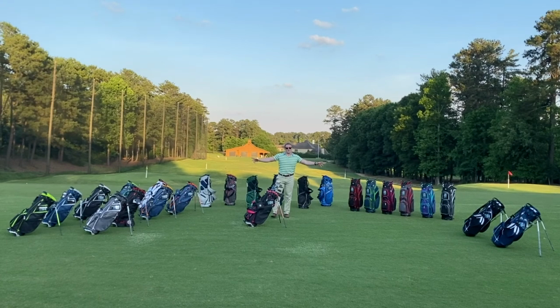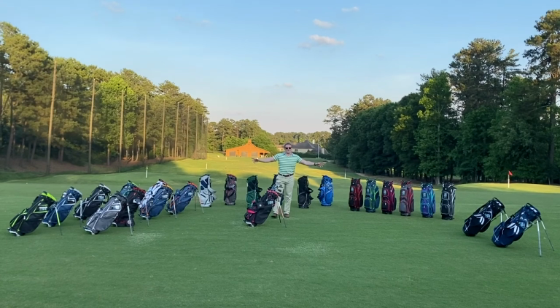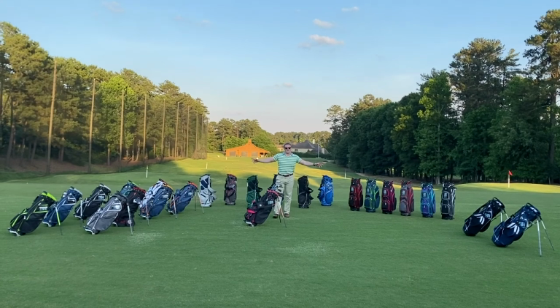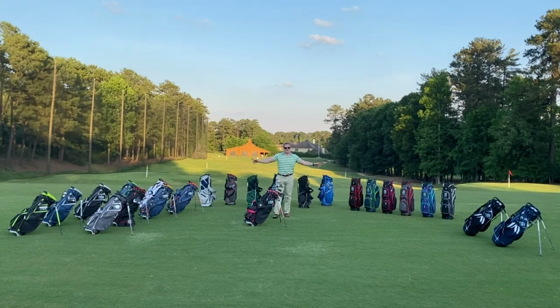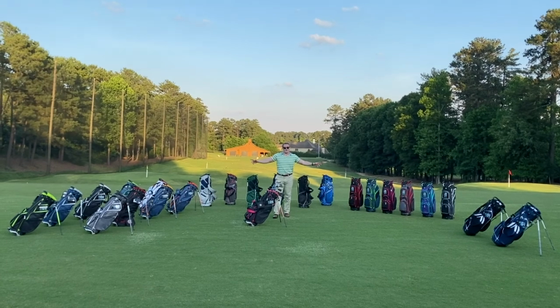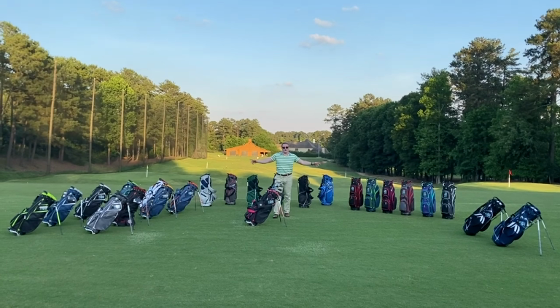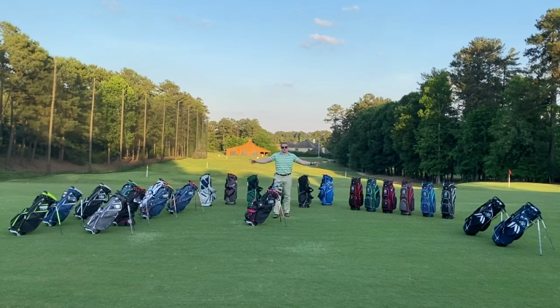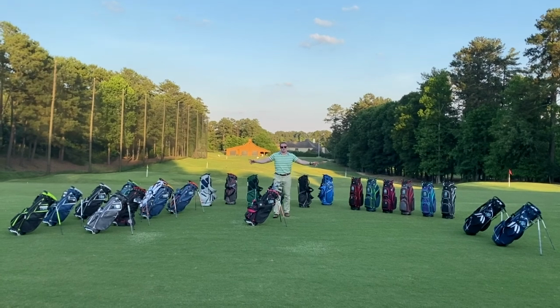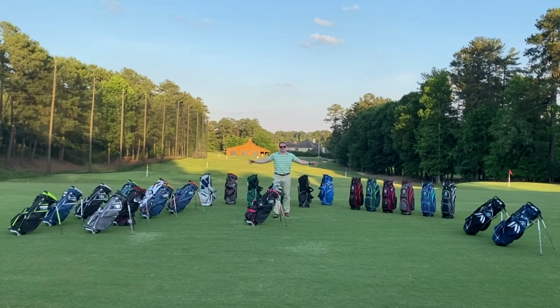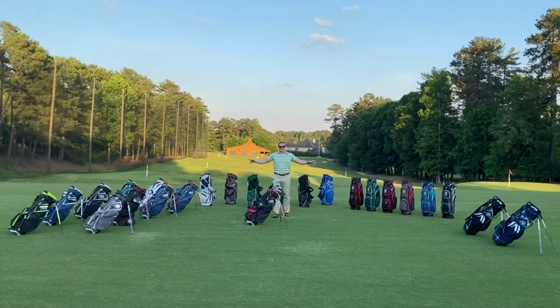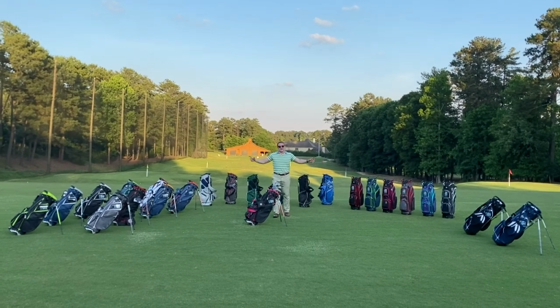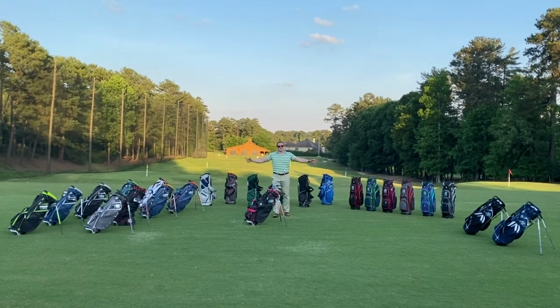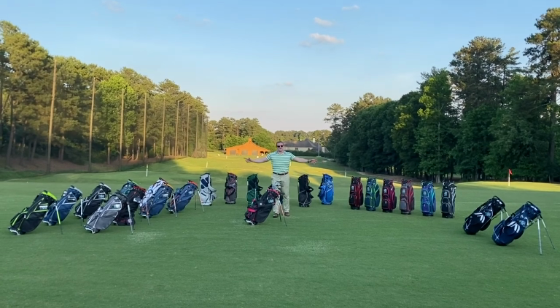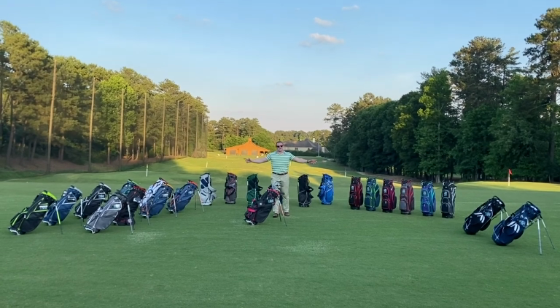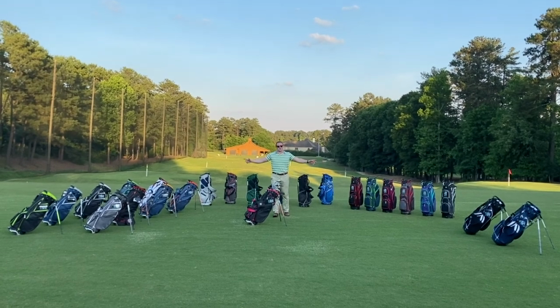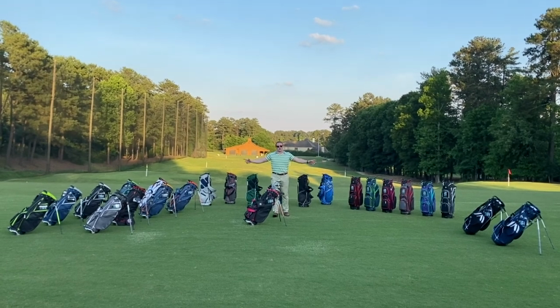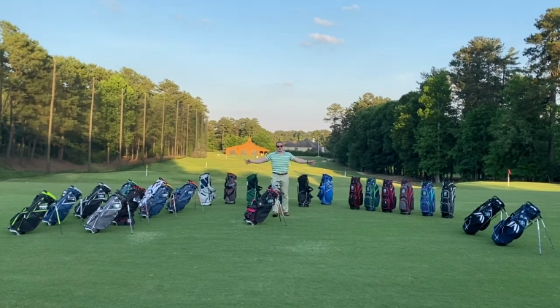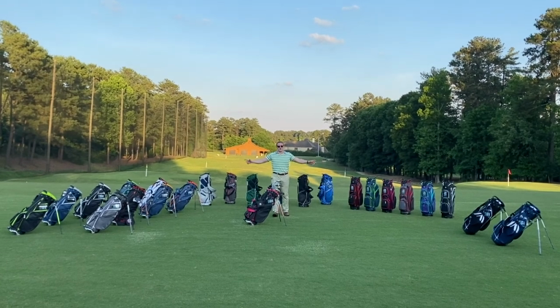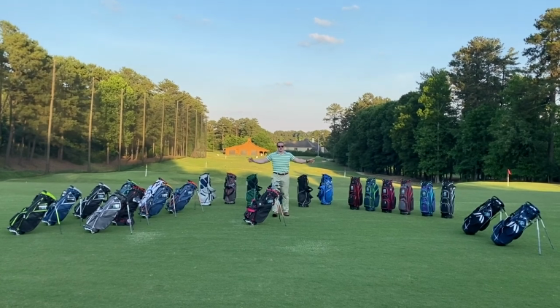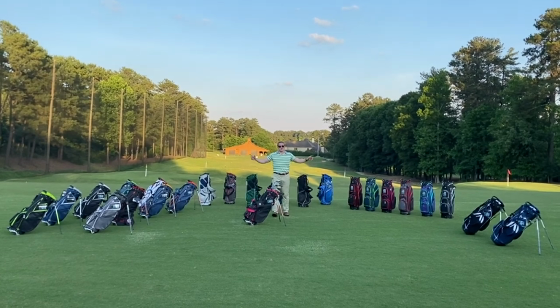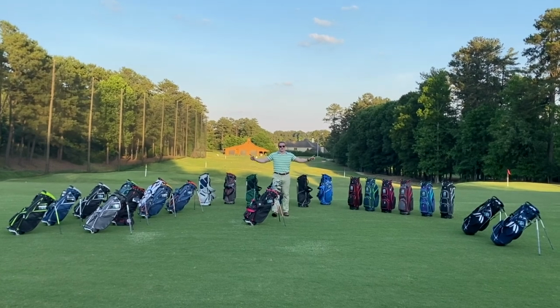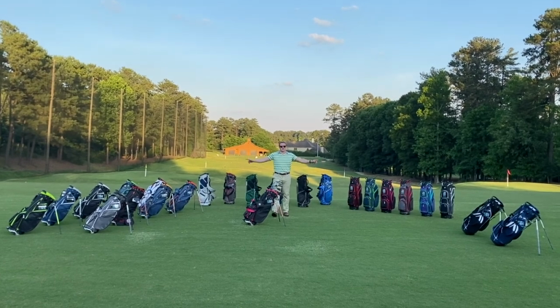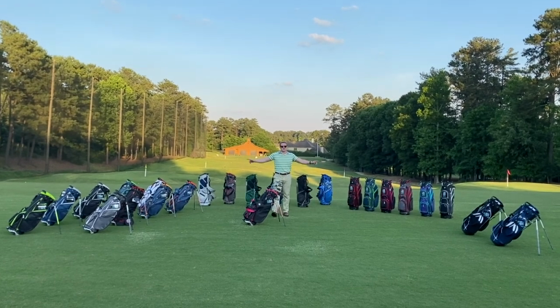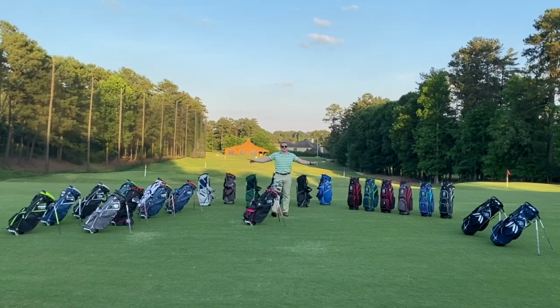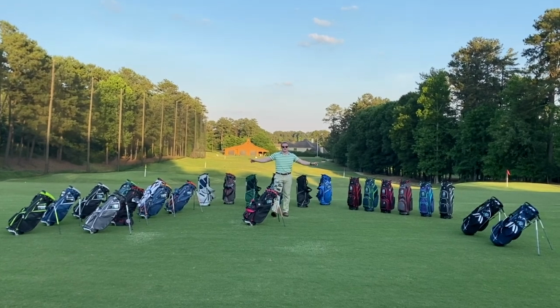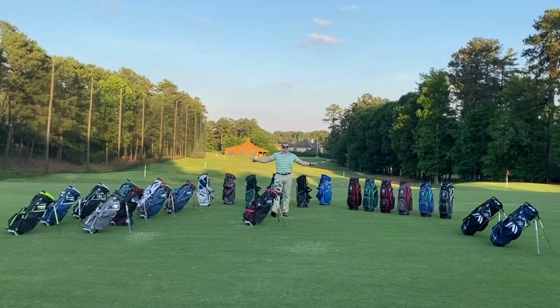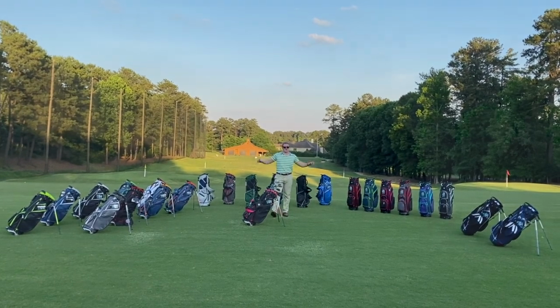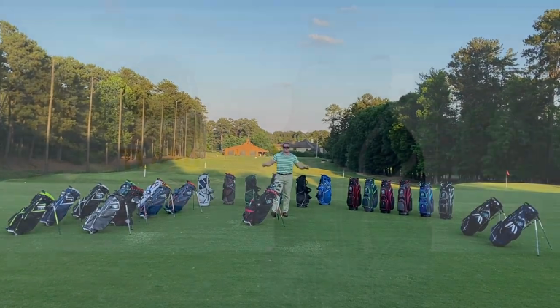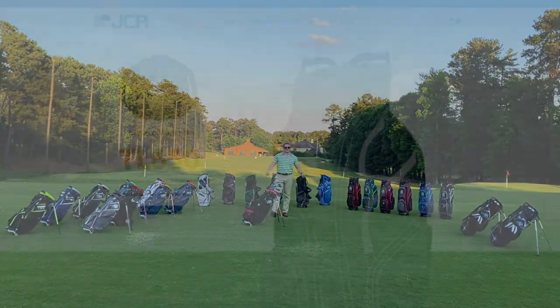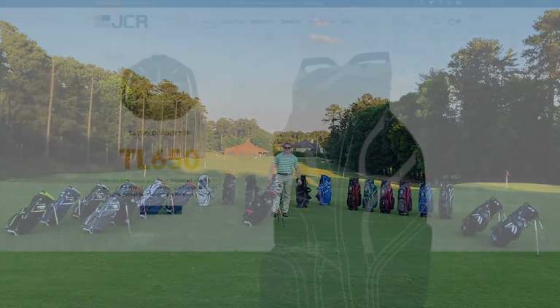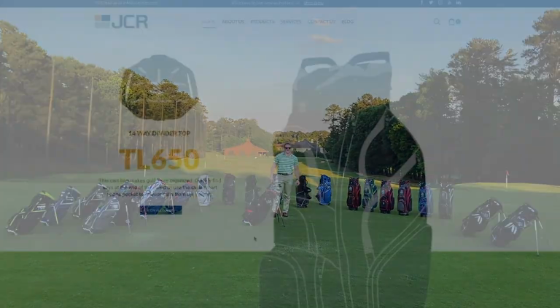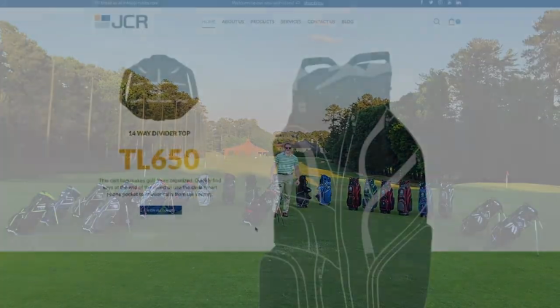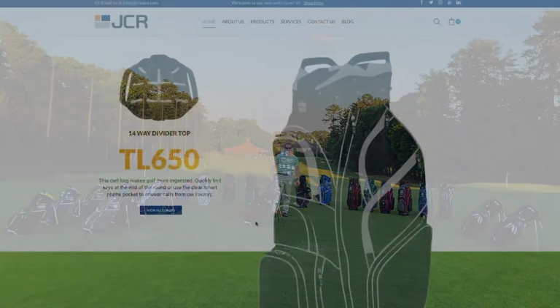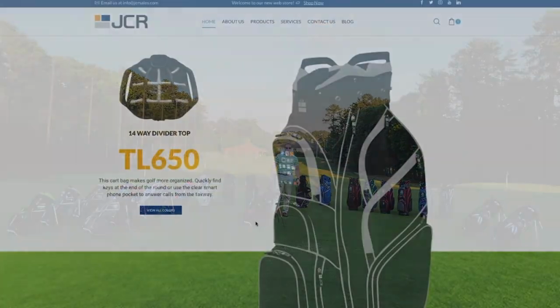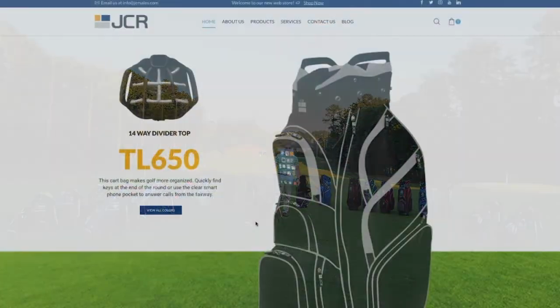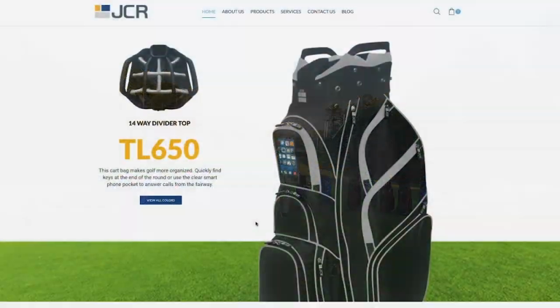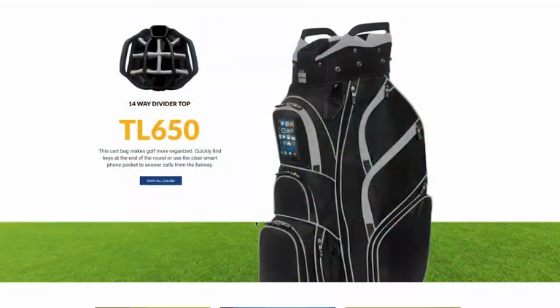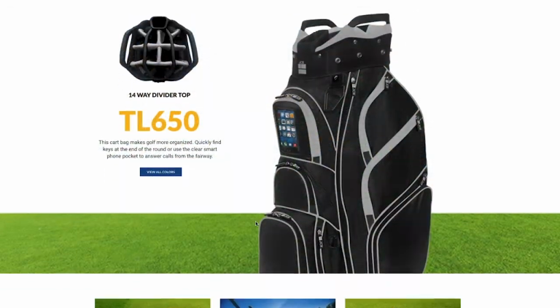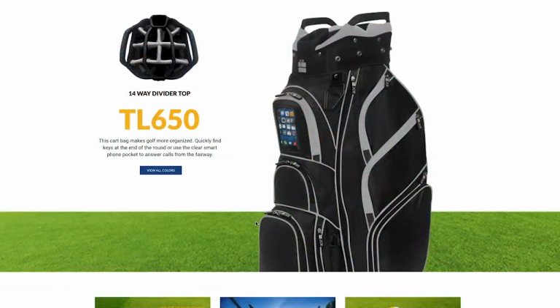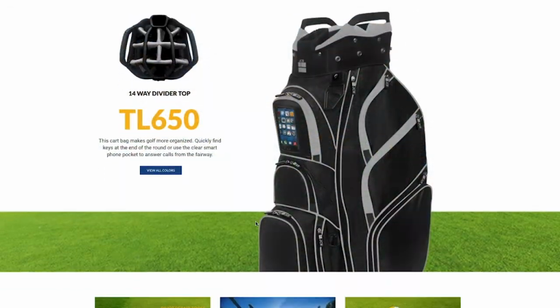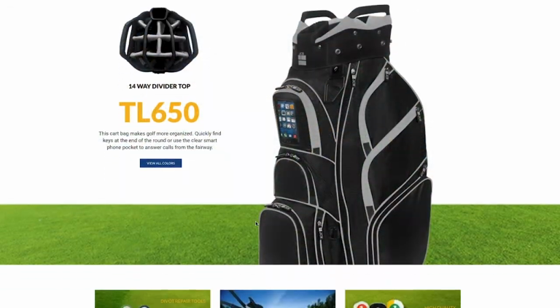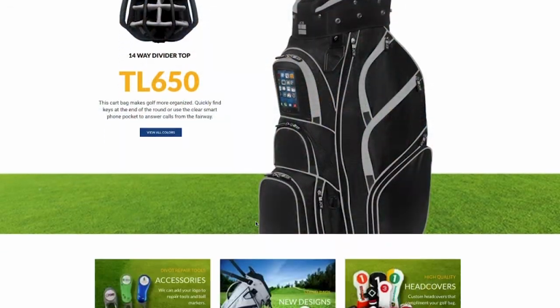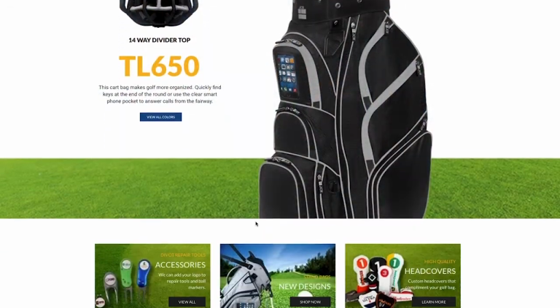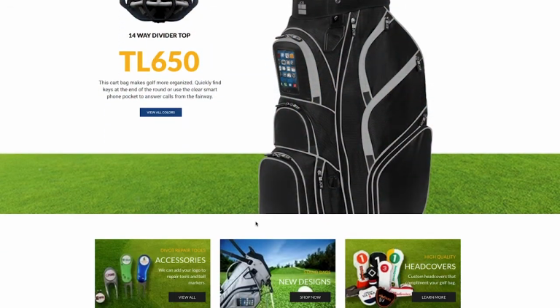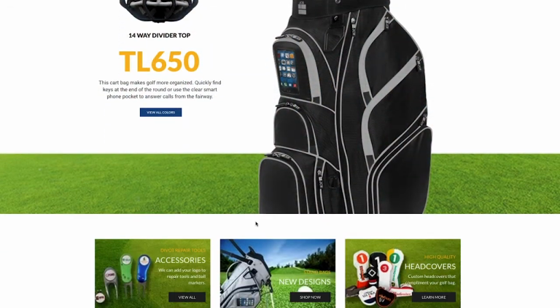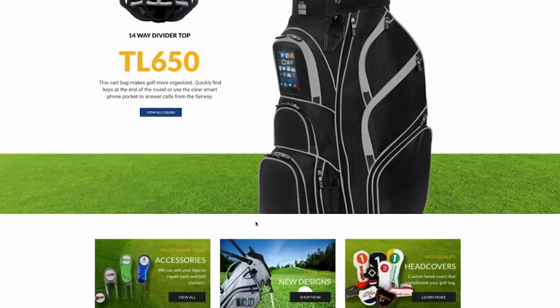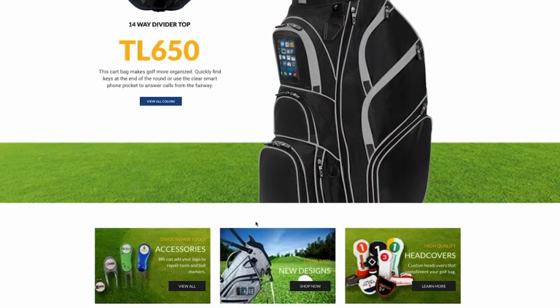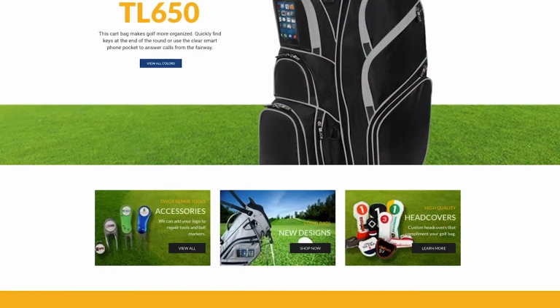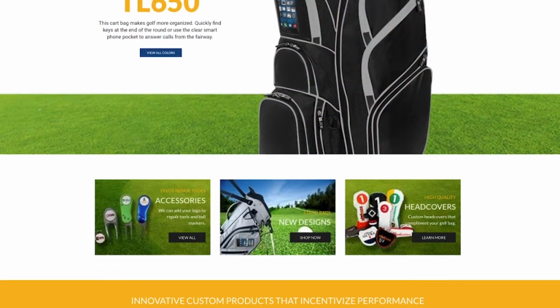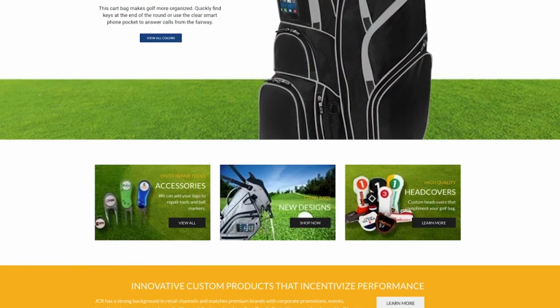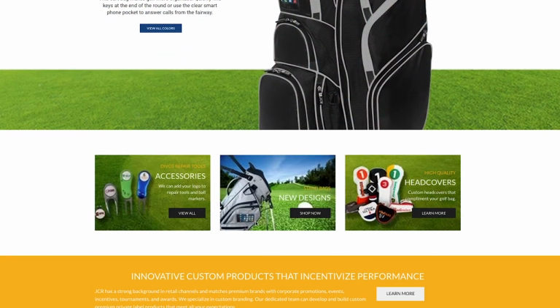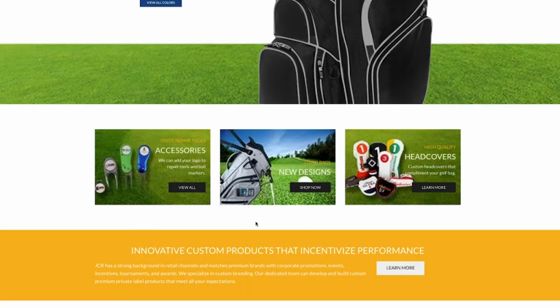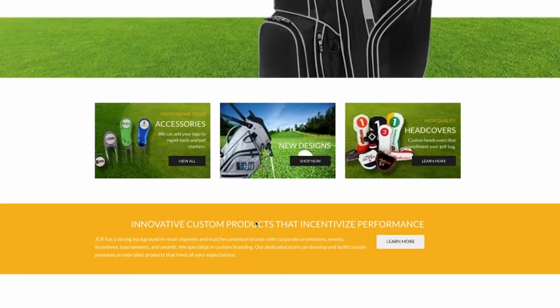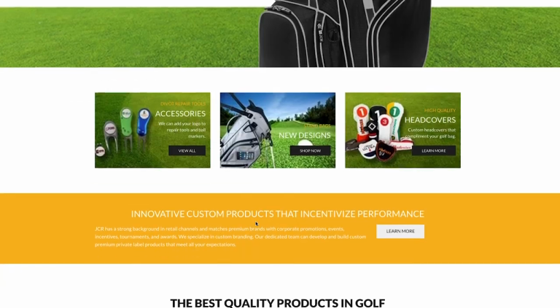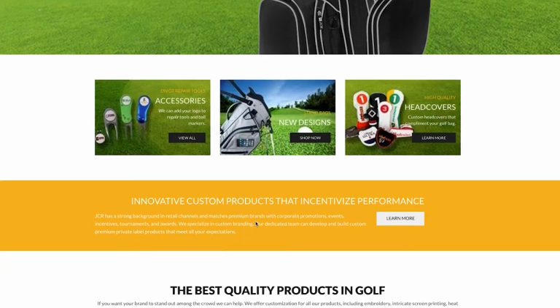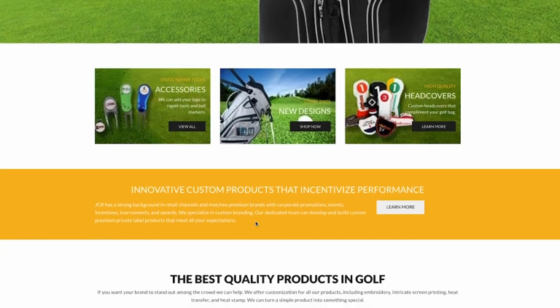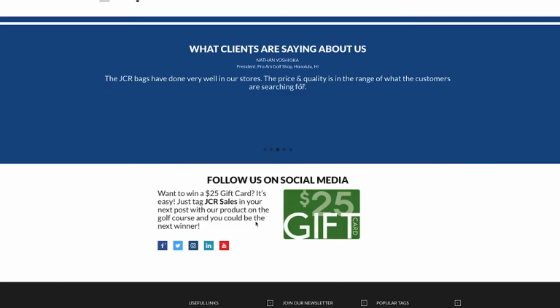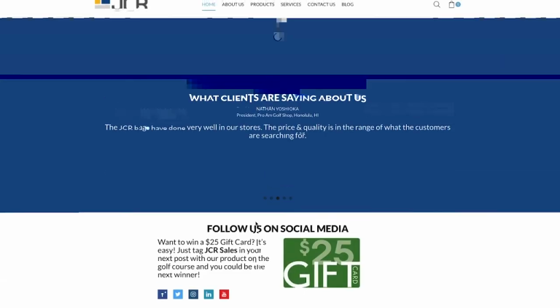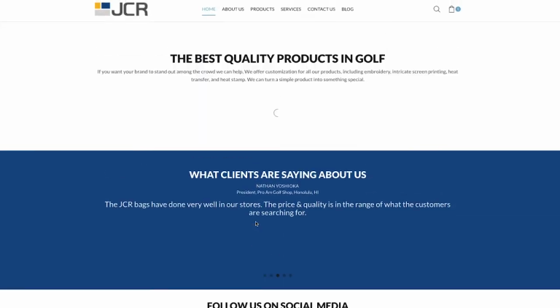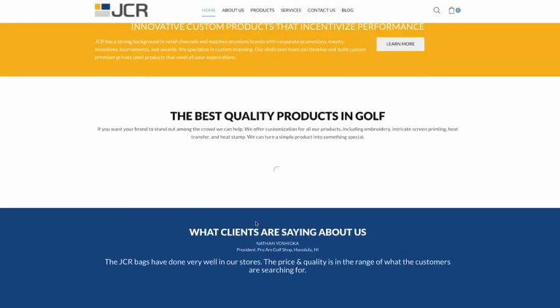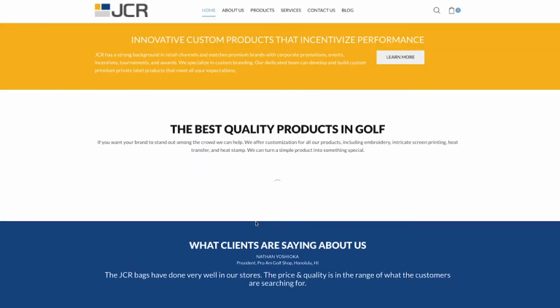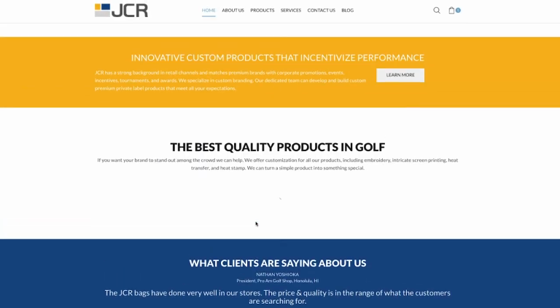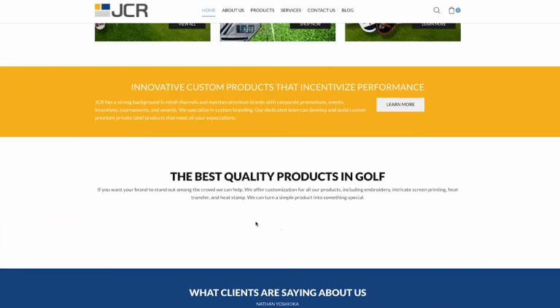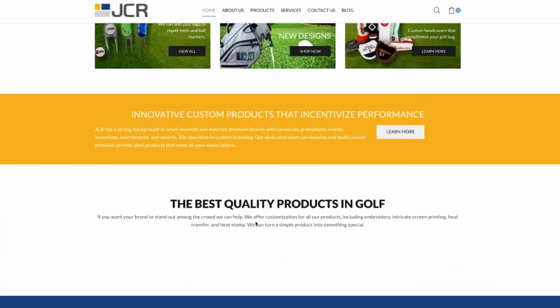If you are looking for something lightweight to carry around the course, find us at jcrsales.com. Thank you.